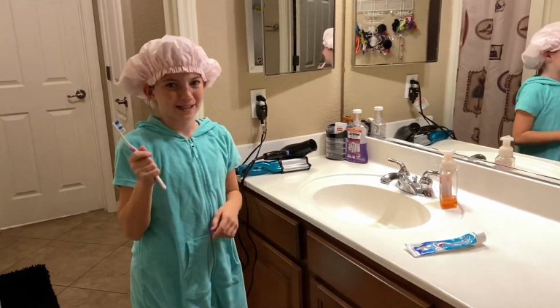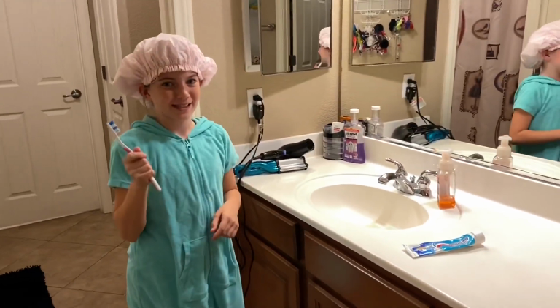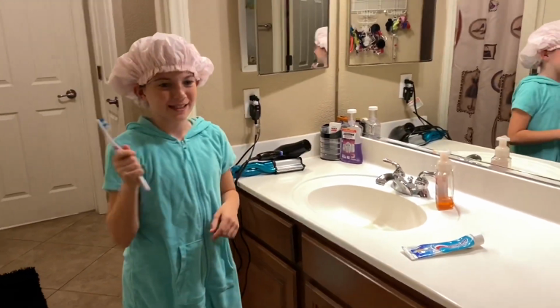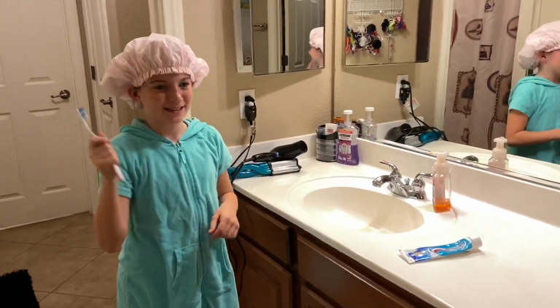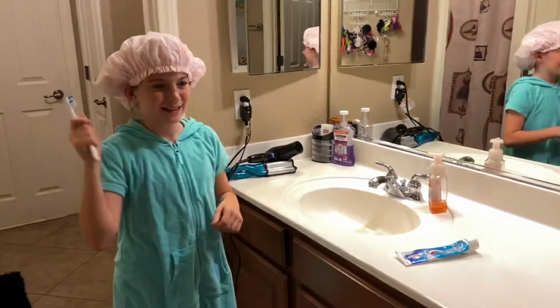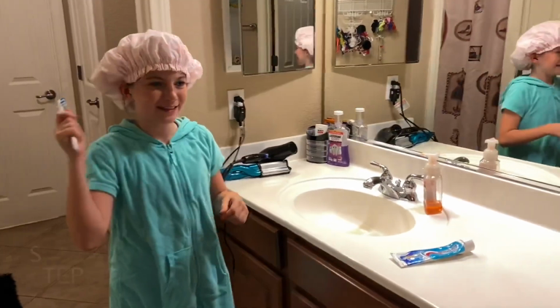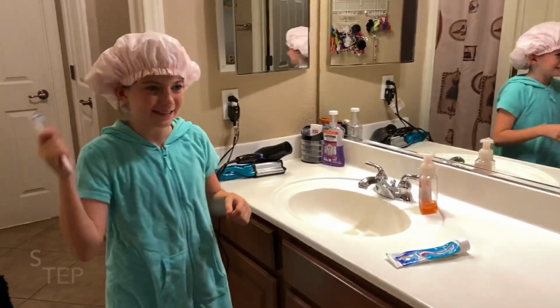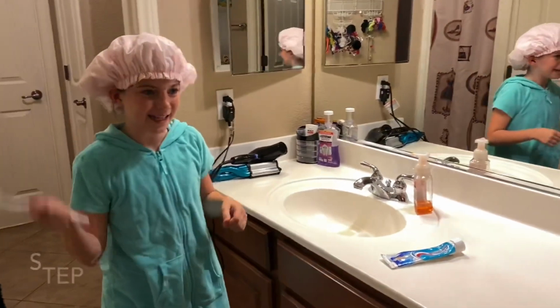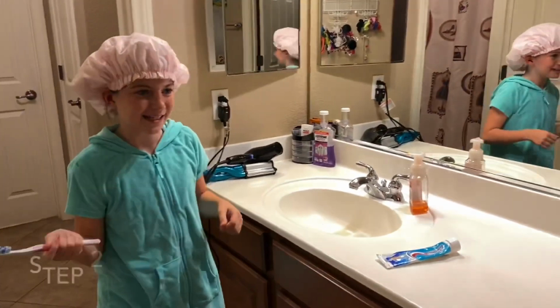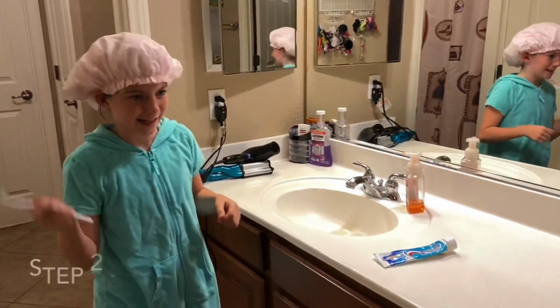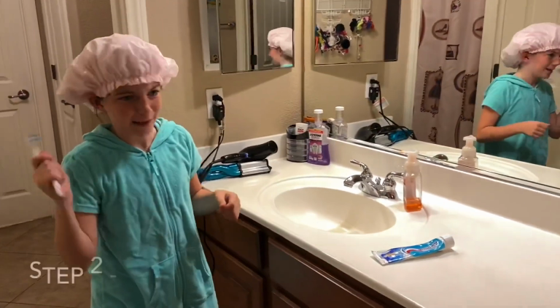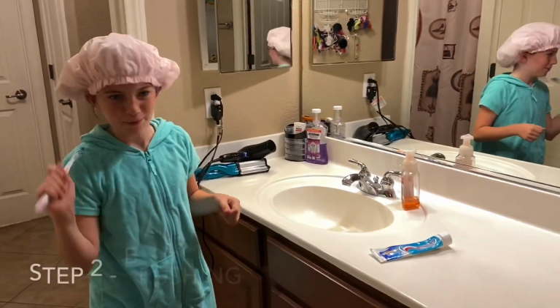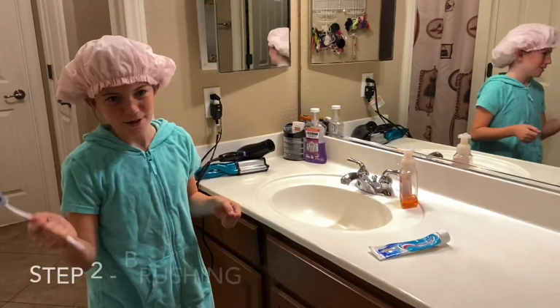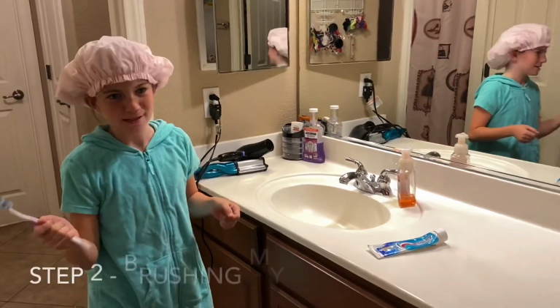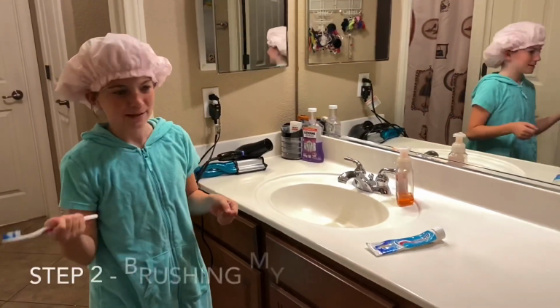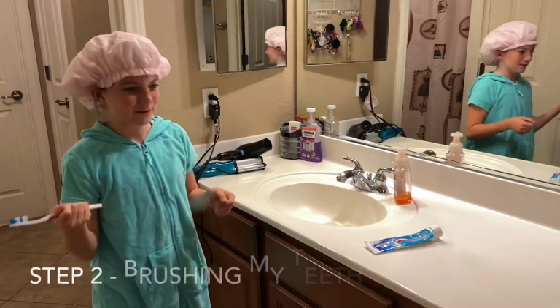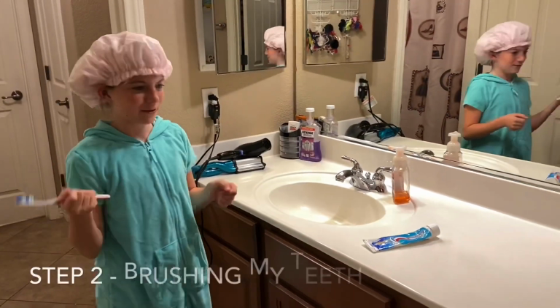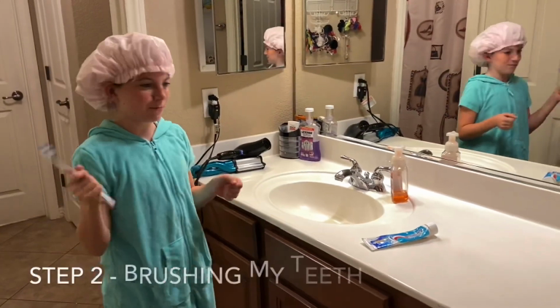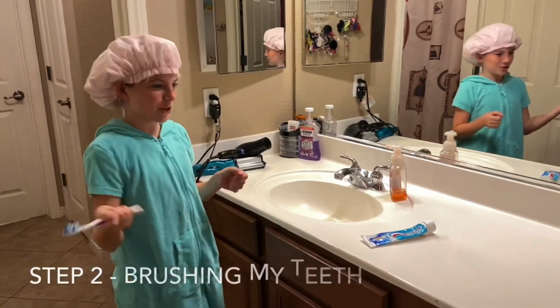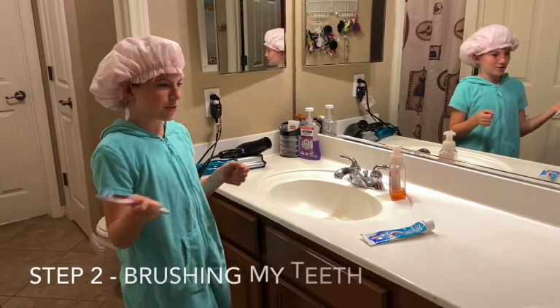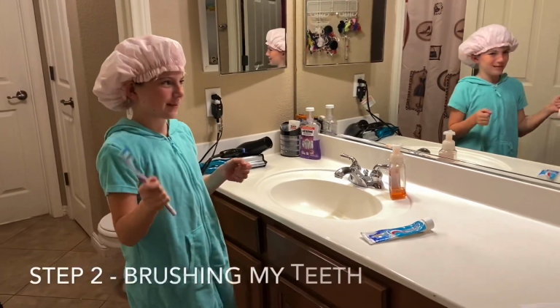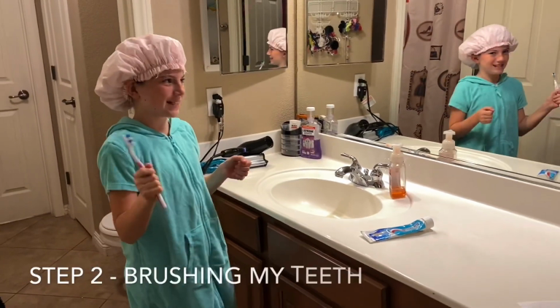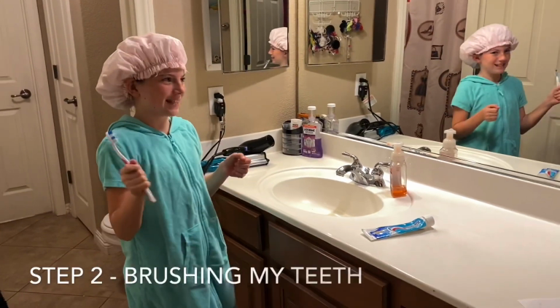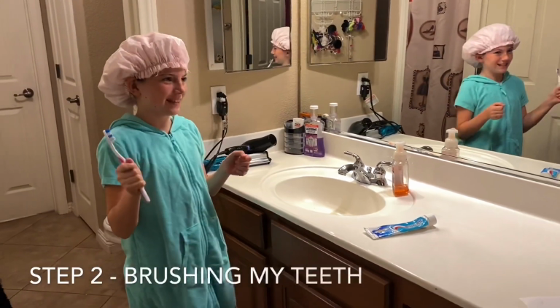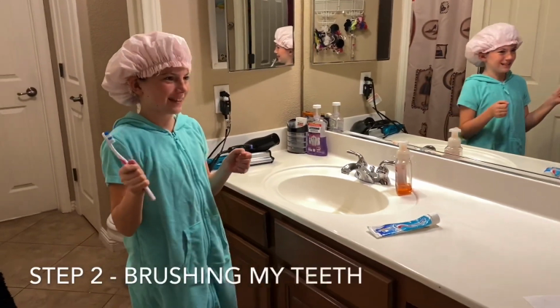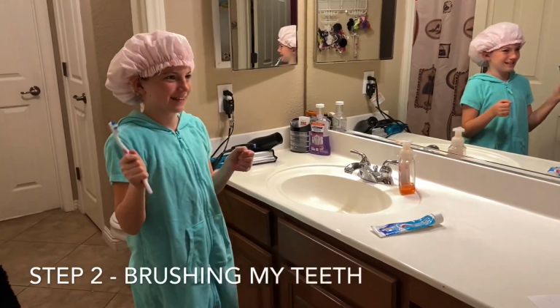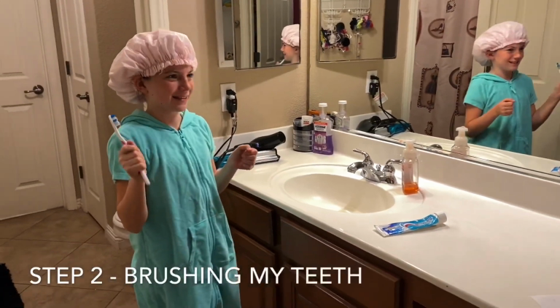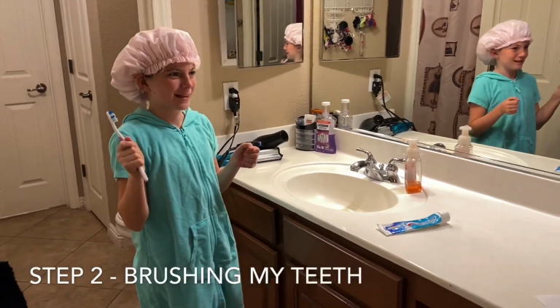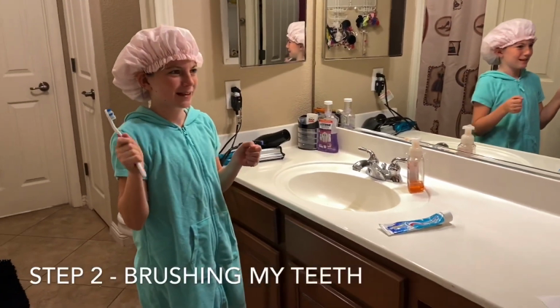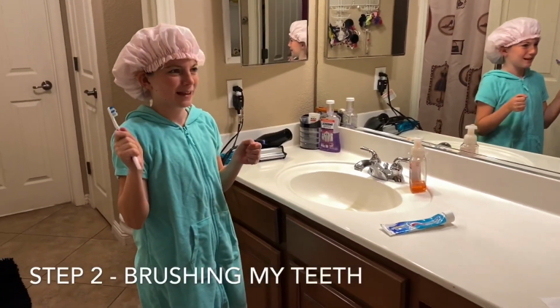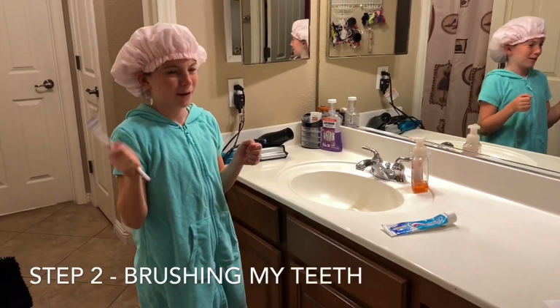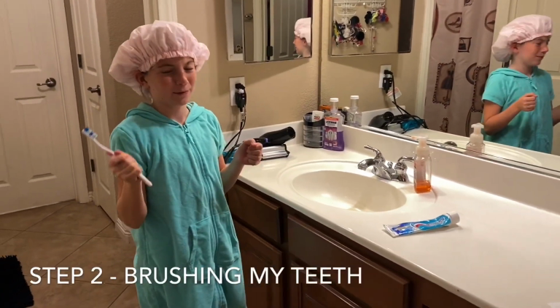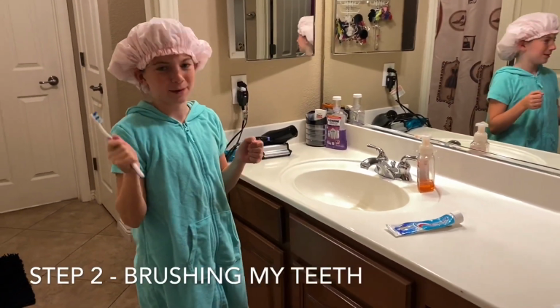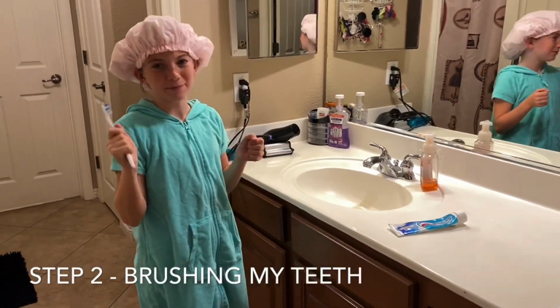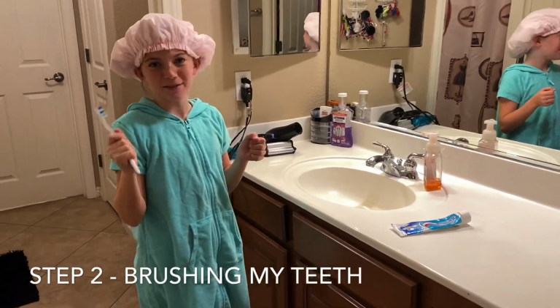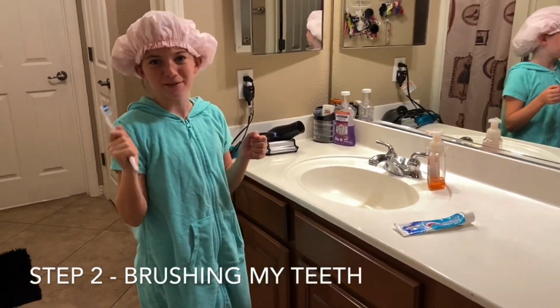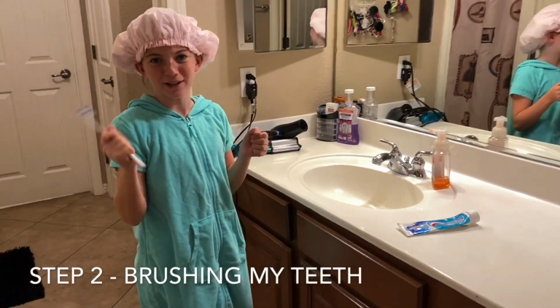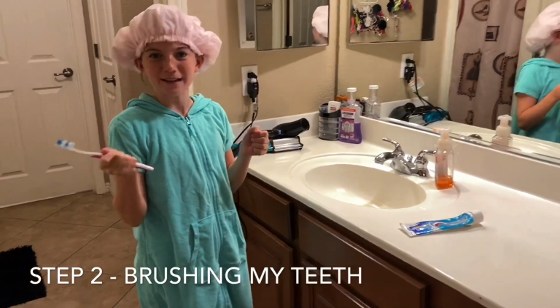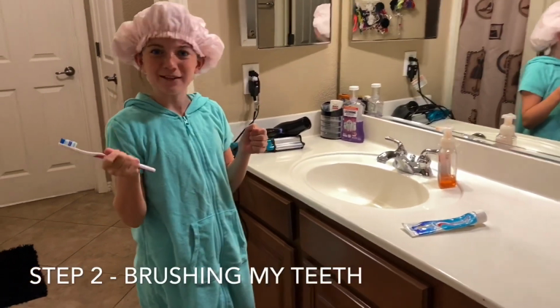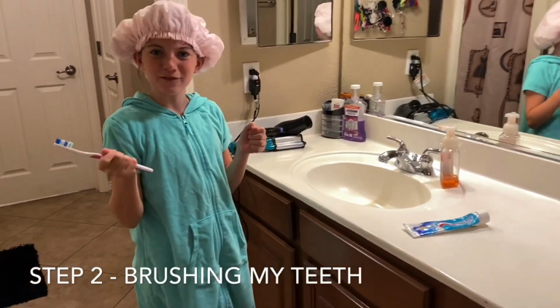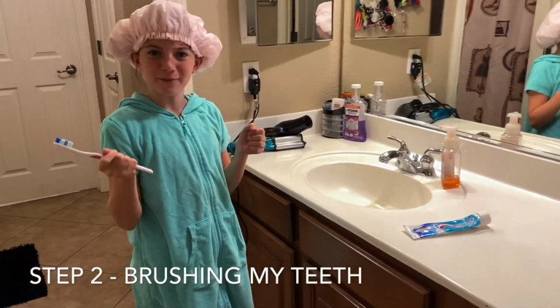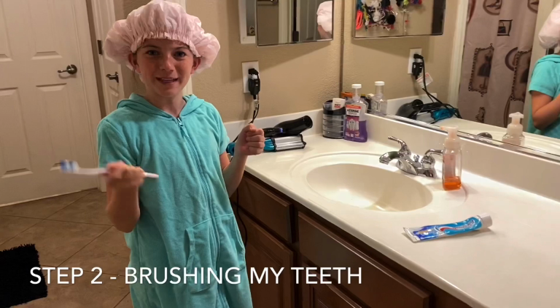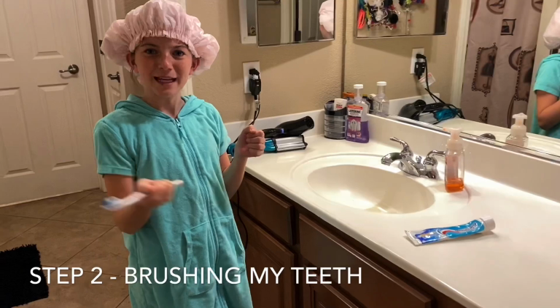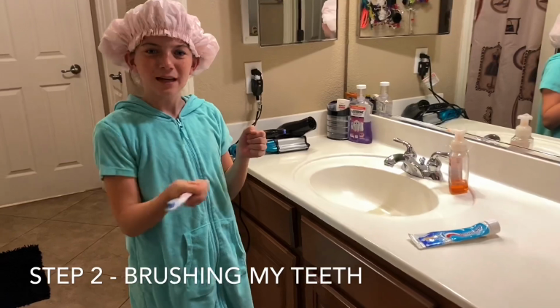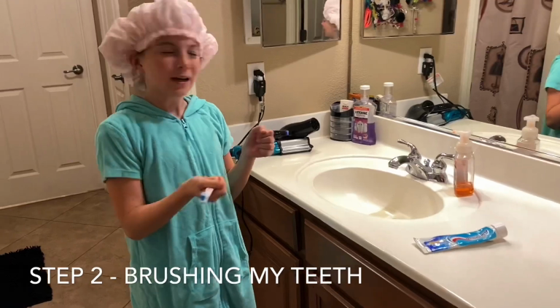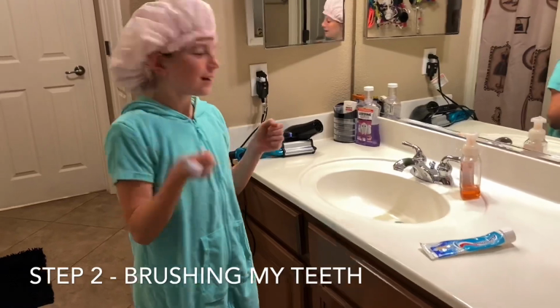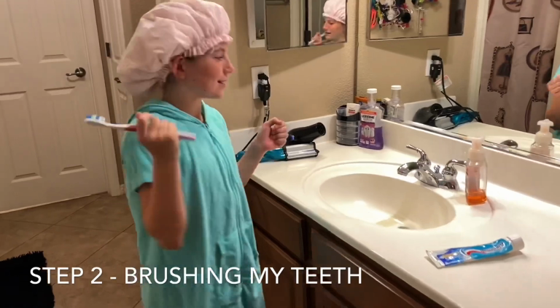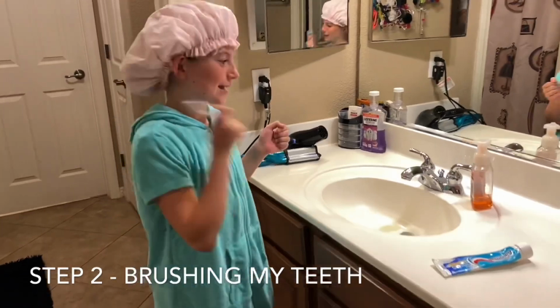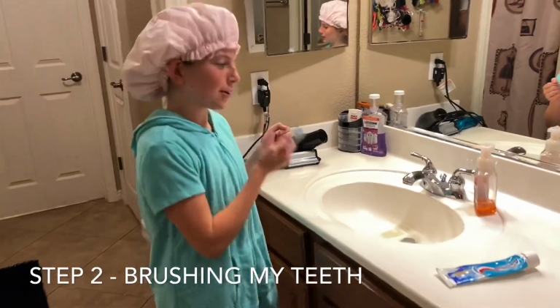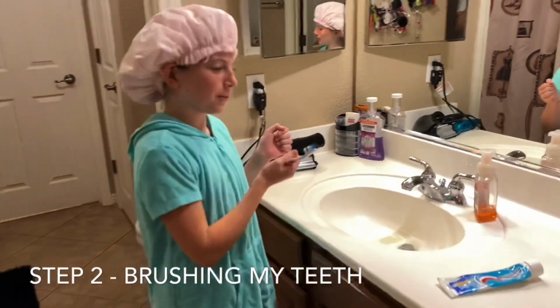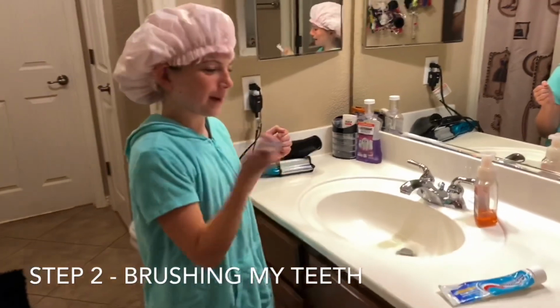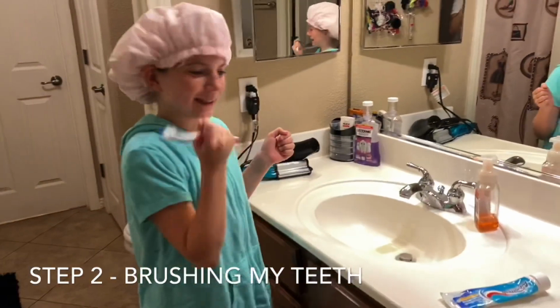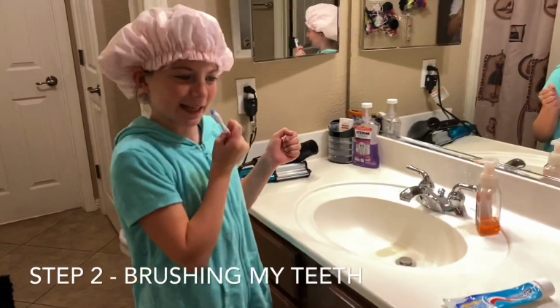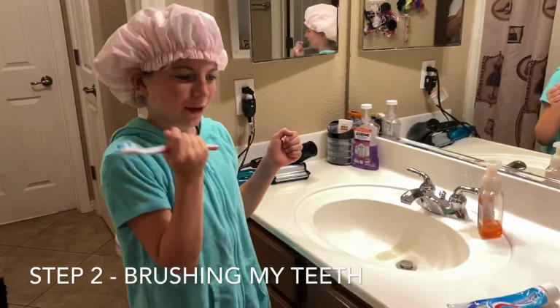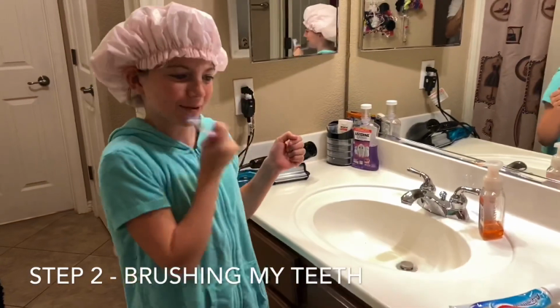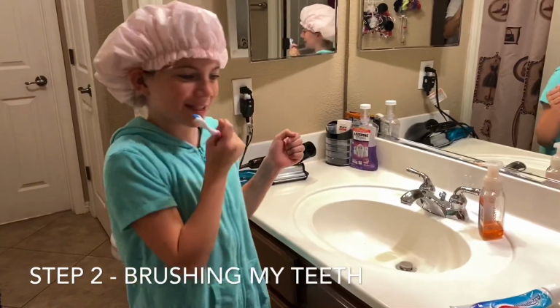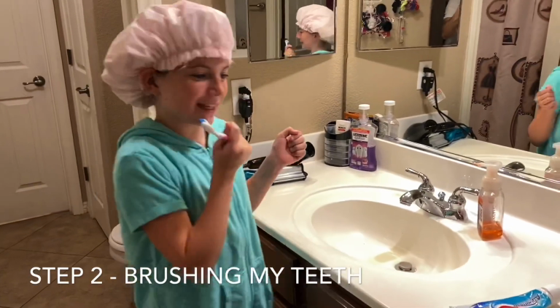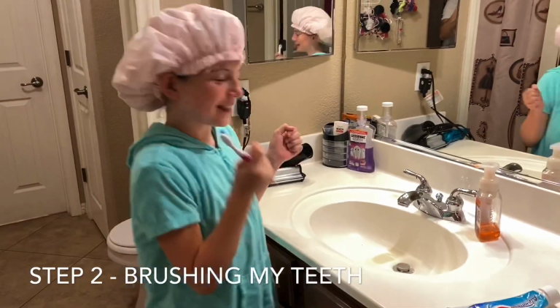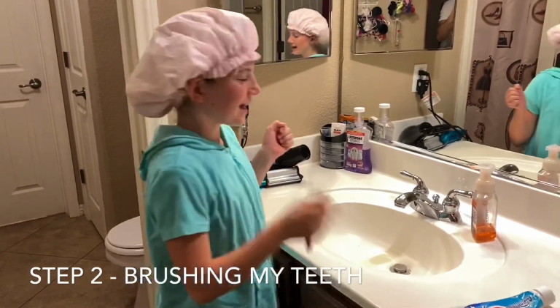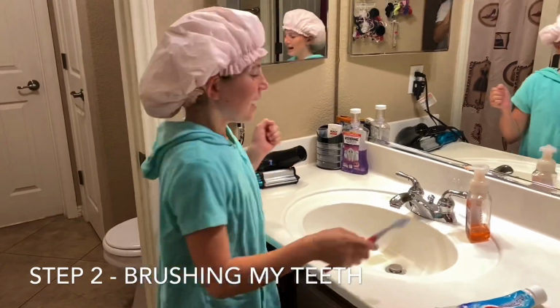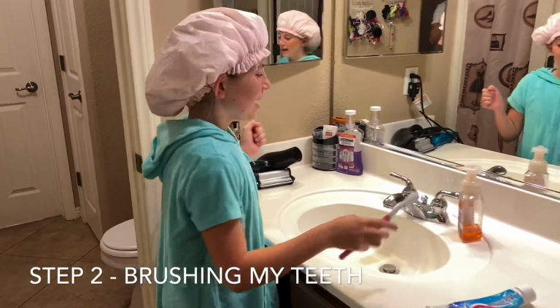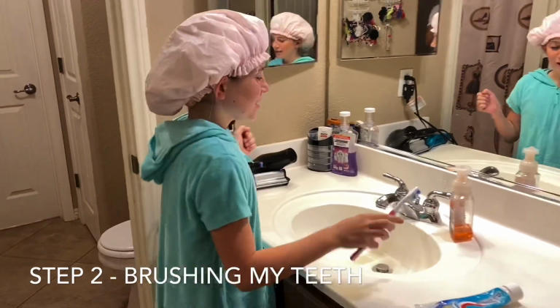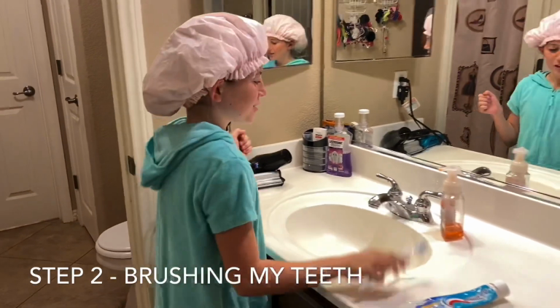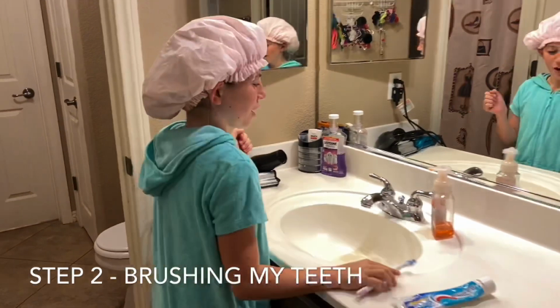Step number two of my morning routine is brushing my teeth. Yes, I brush my teeth because that wouldn't be very good for me — I don't want yellow teeth.